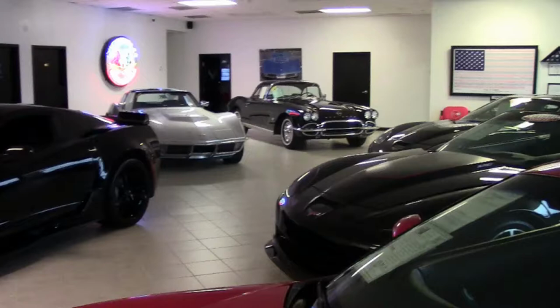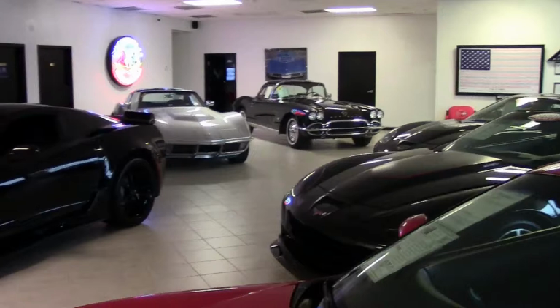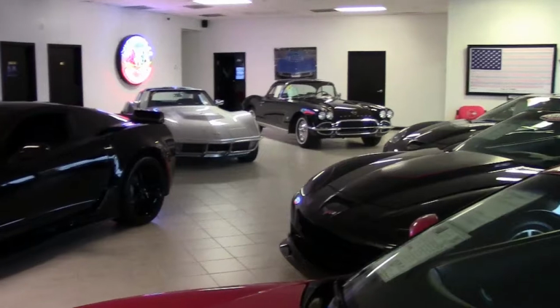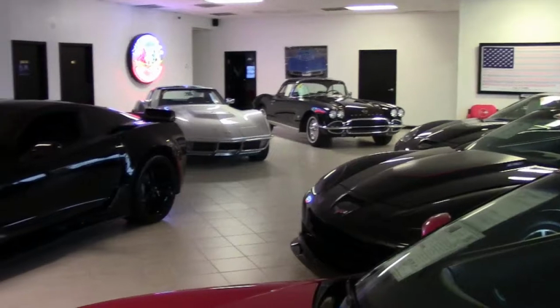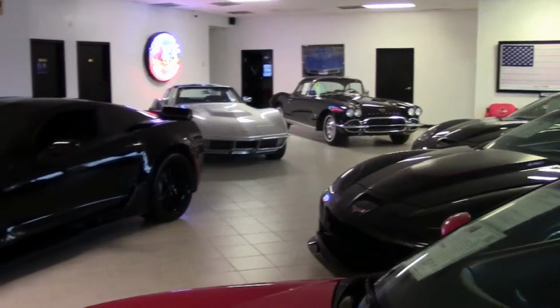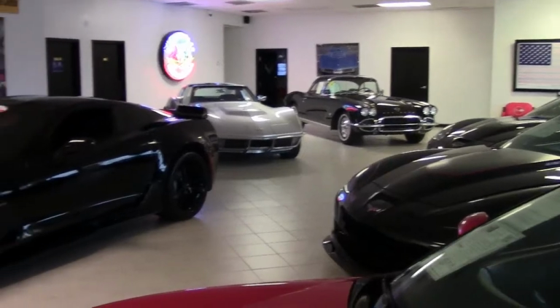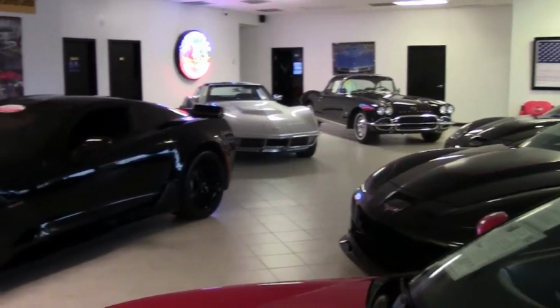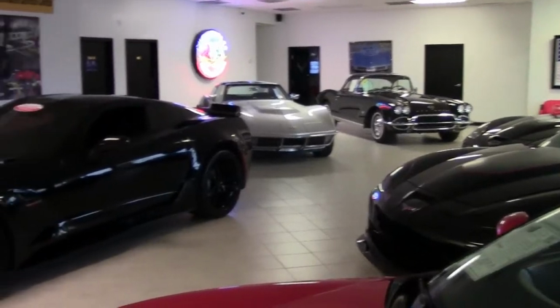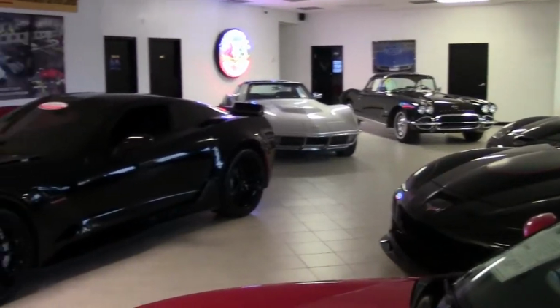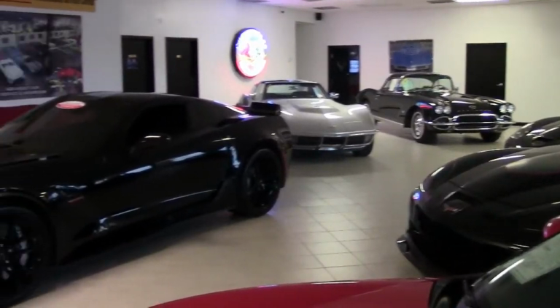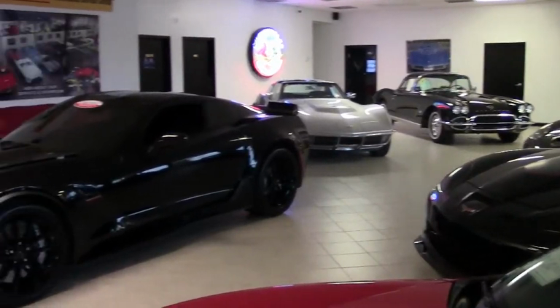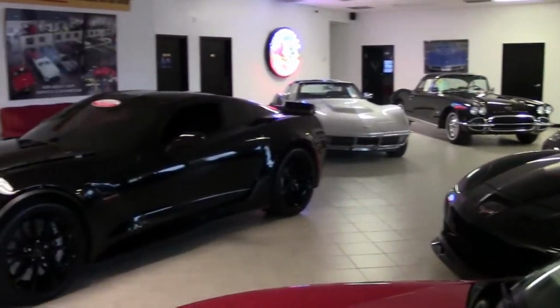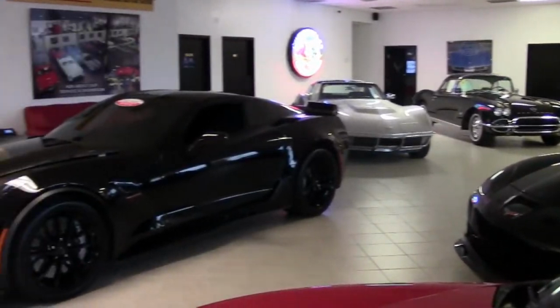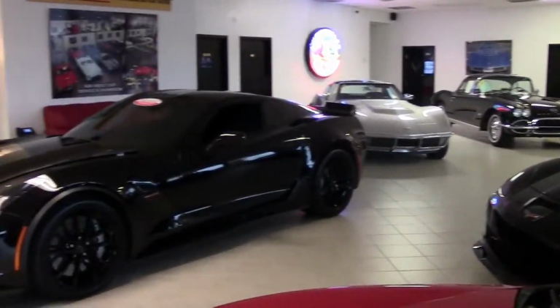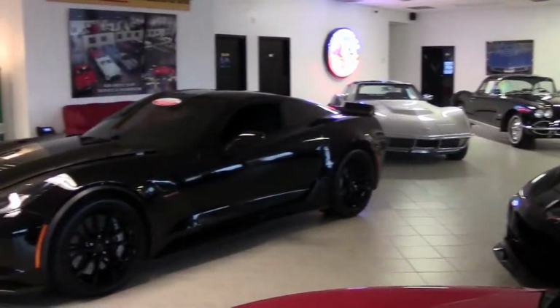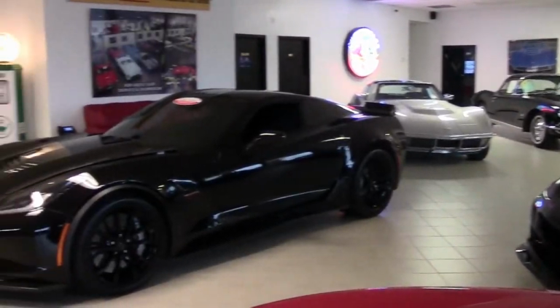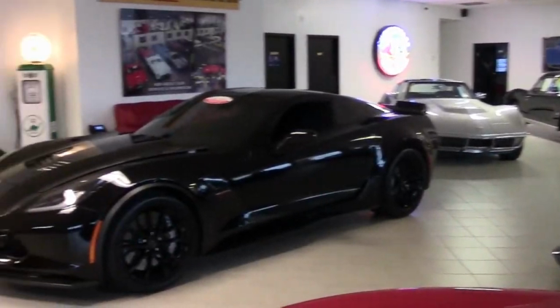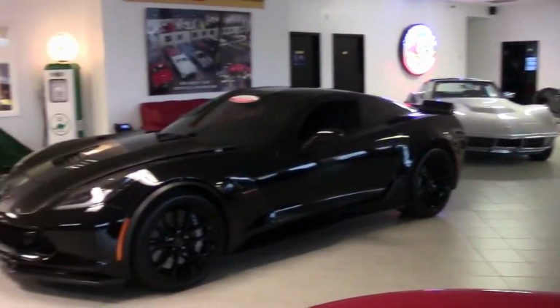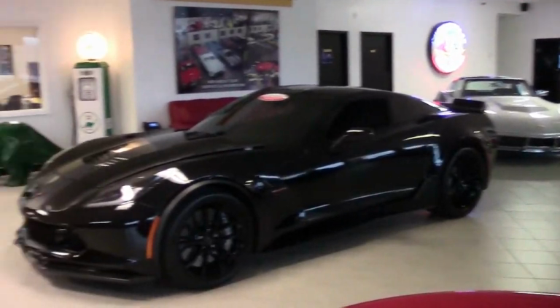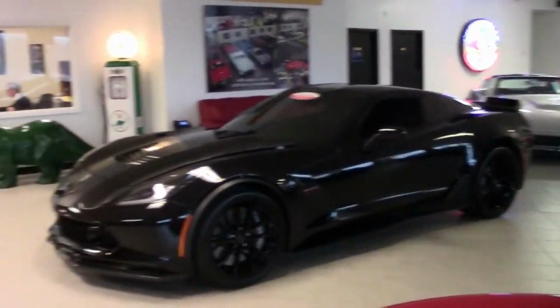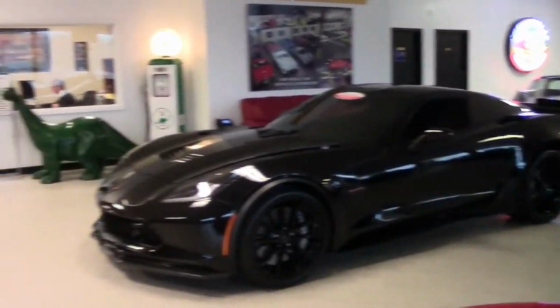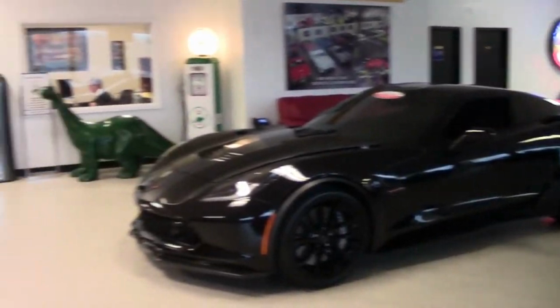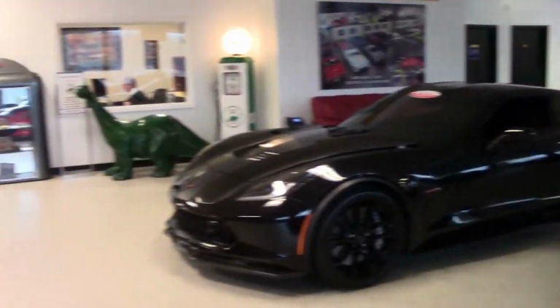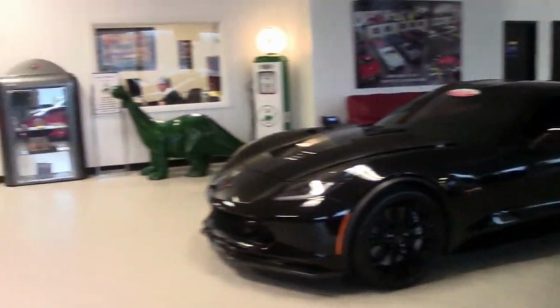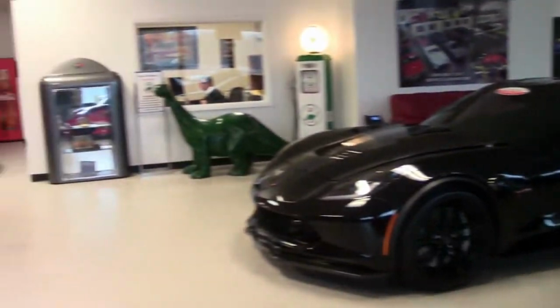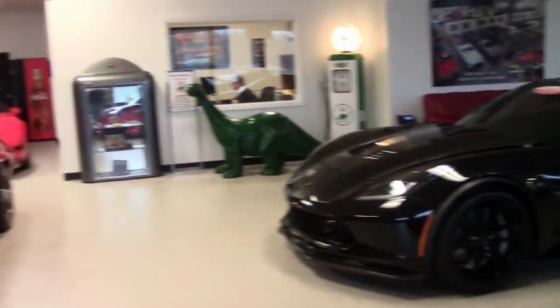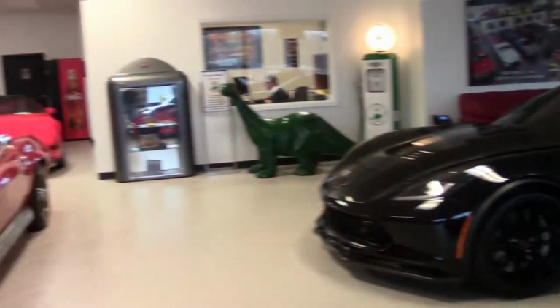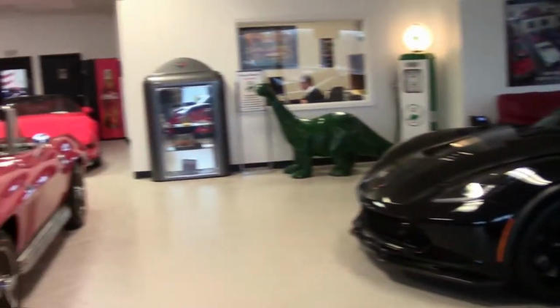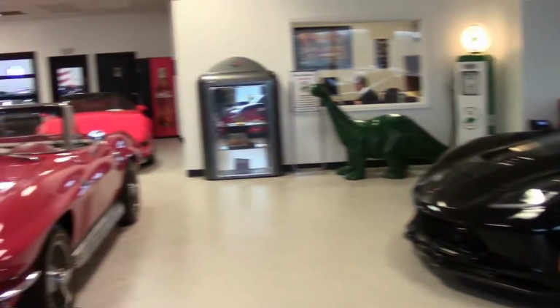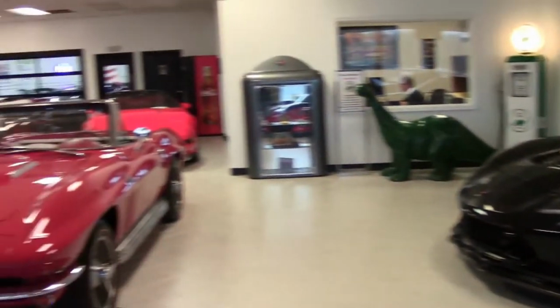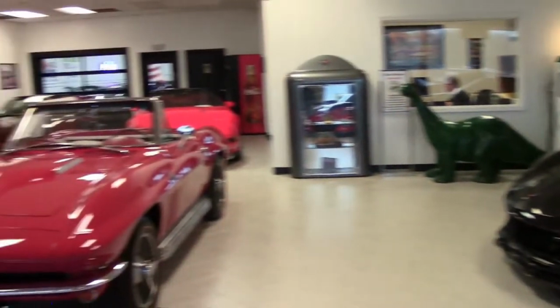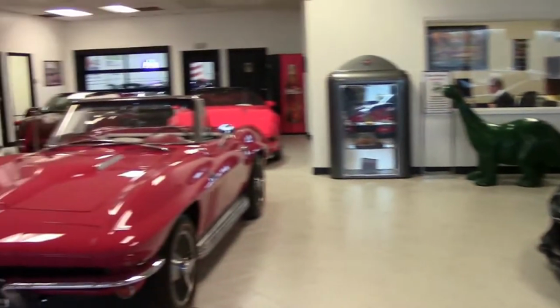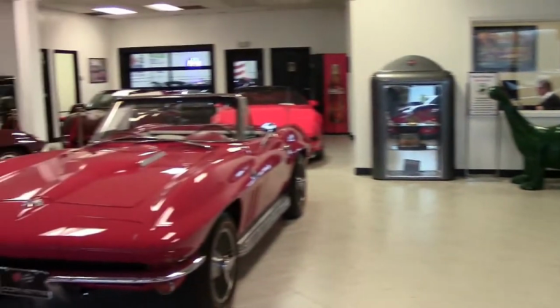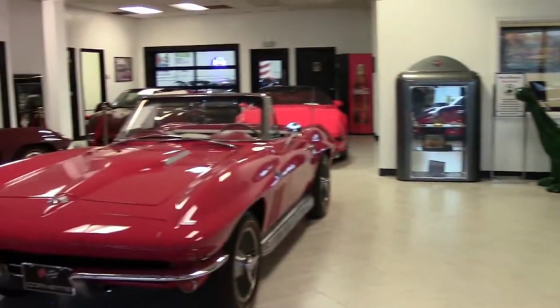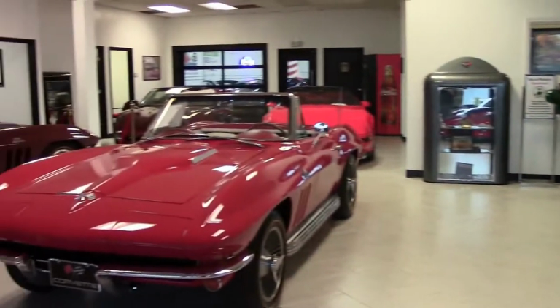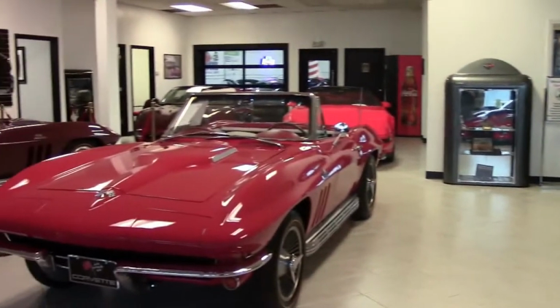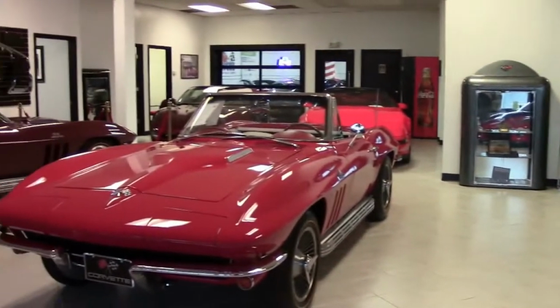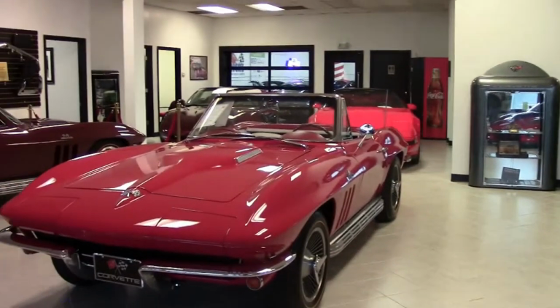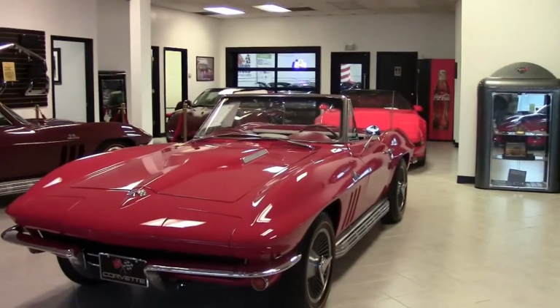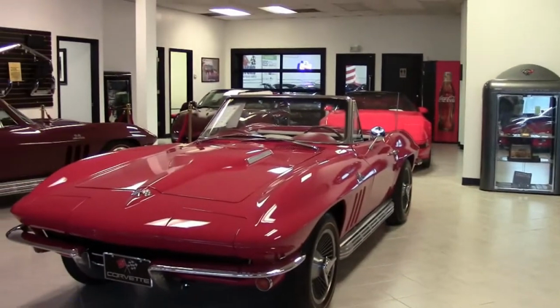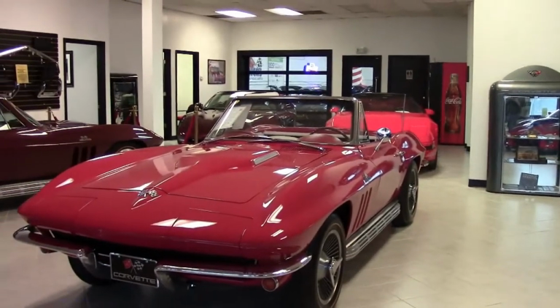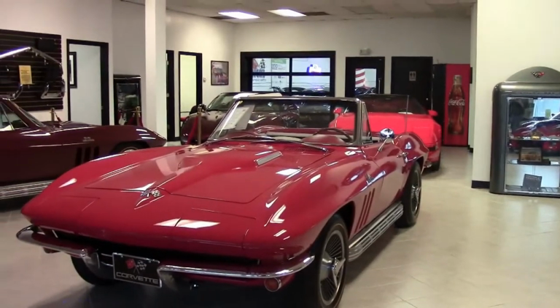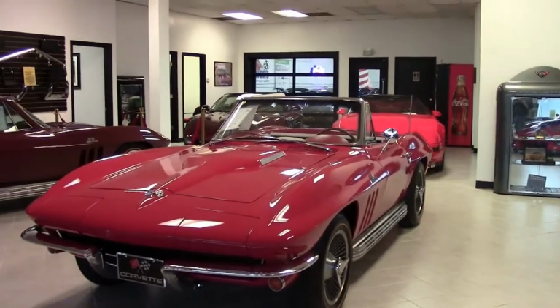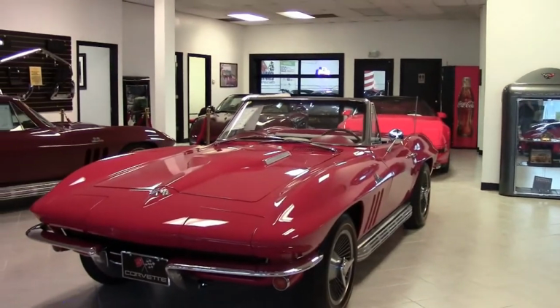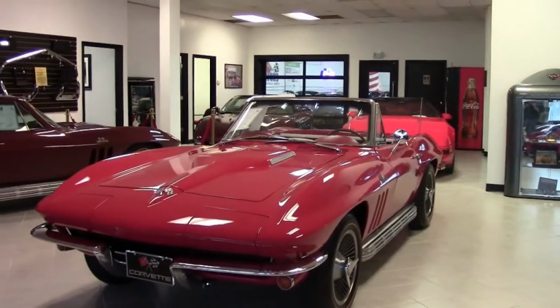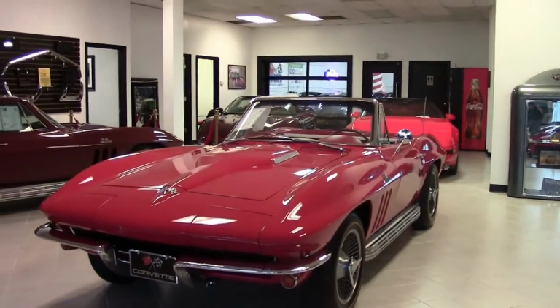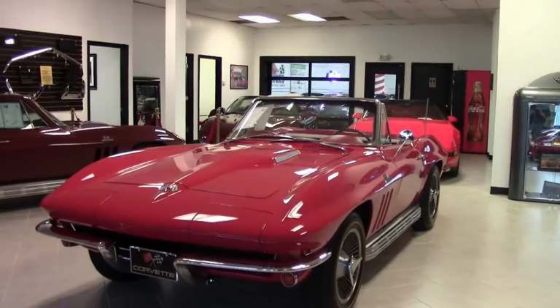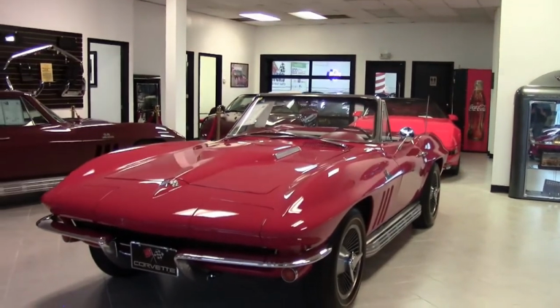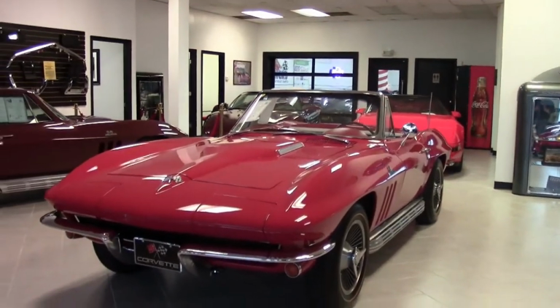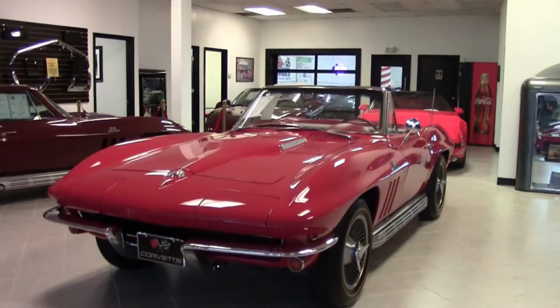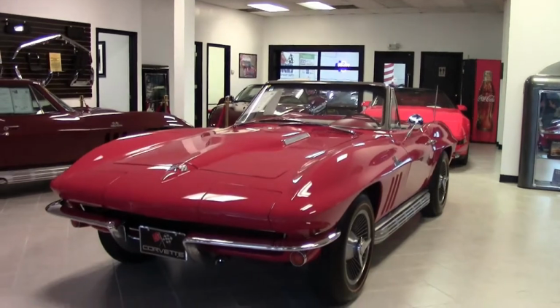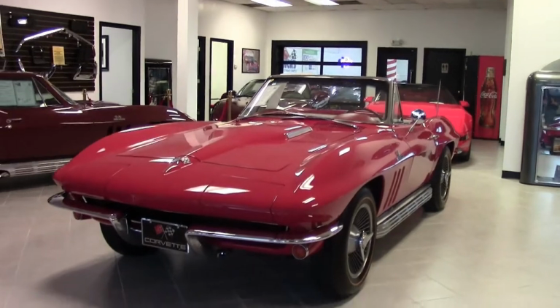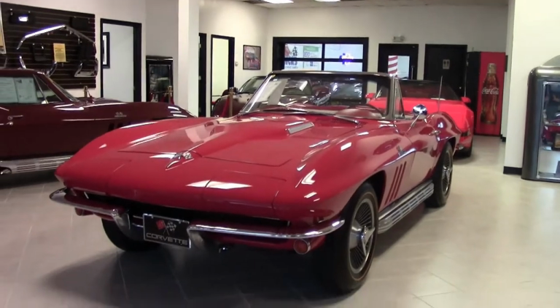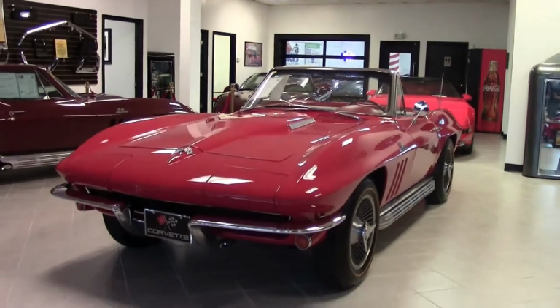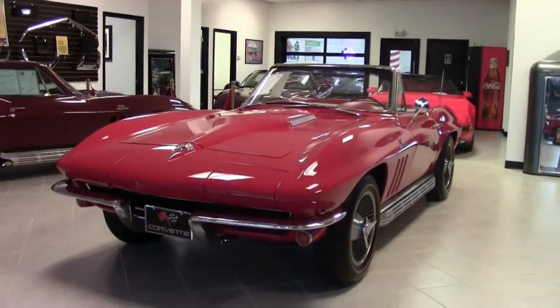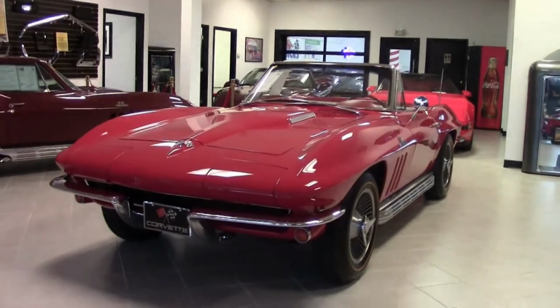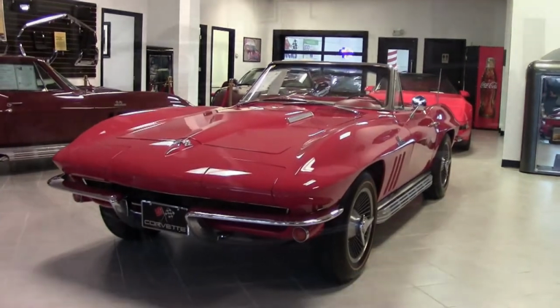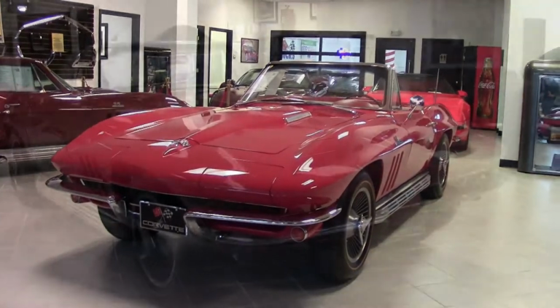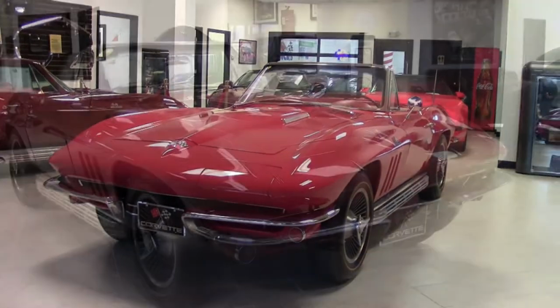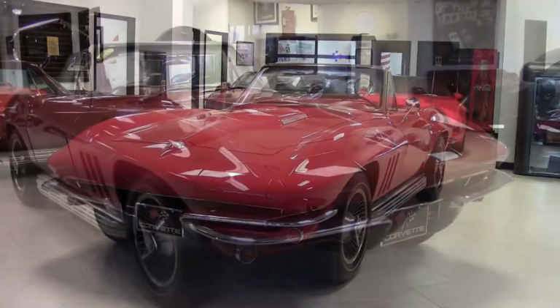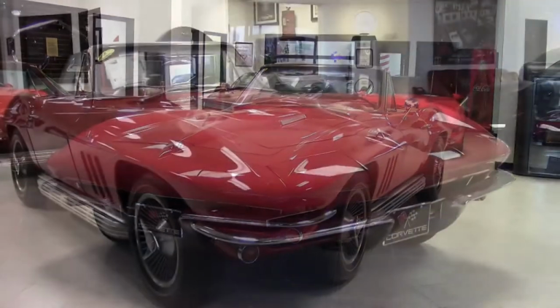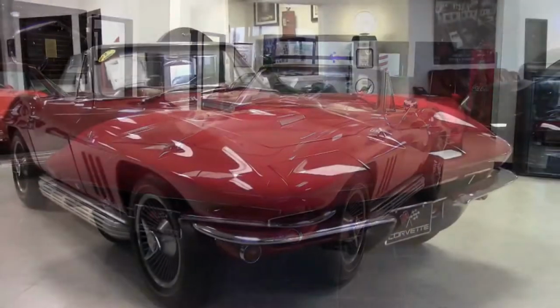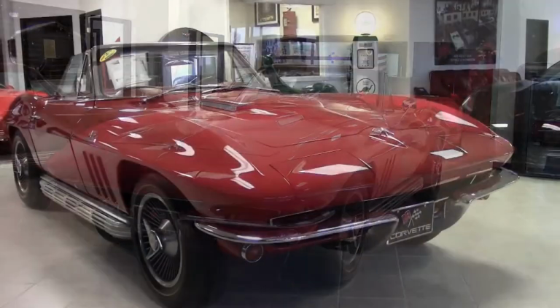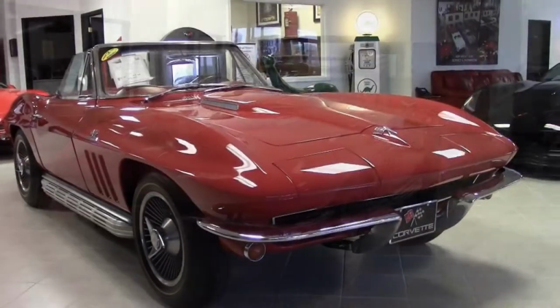And again, we always talk about BioVet having in stock a great number of classic Corvettes. This is another one of them.